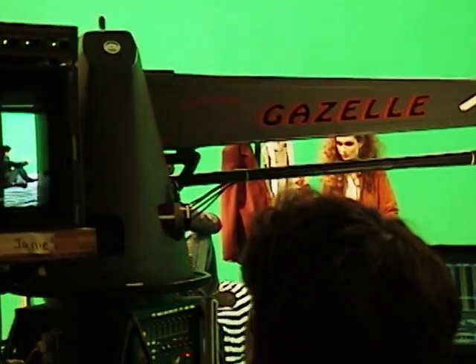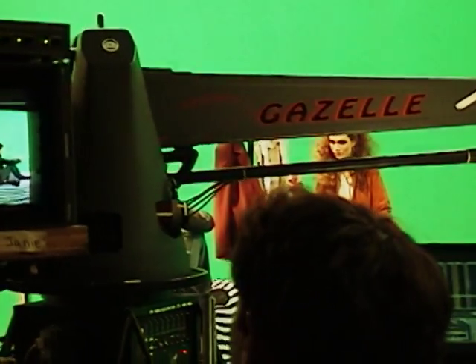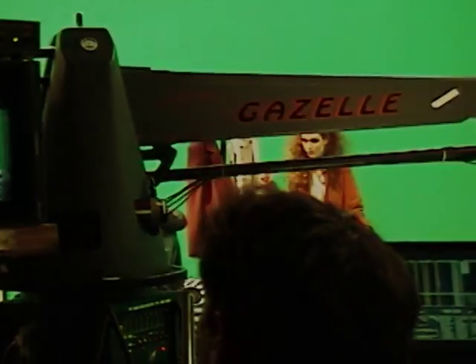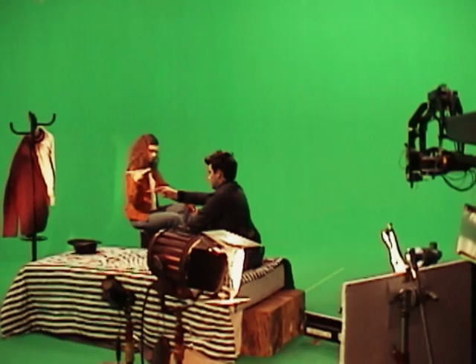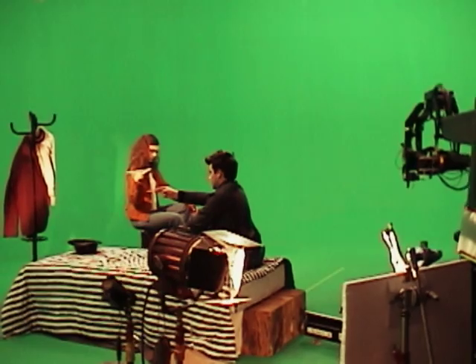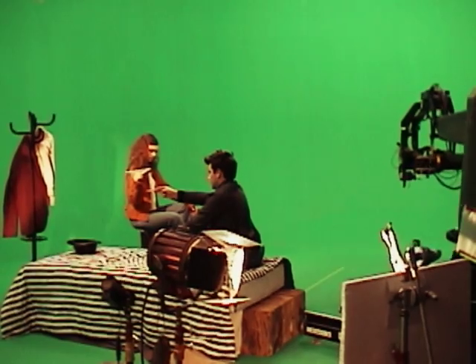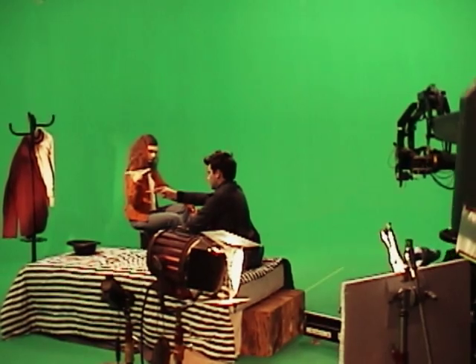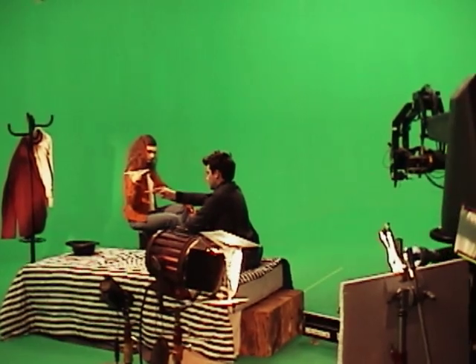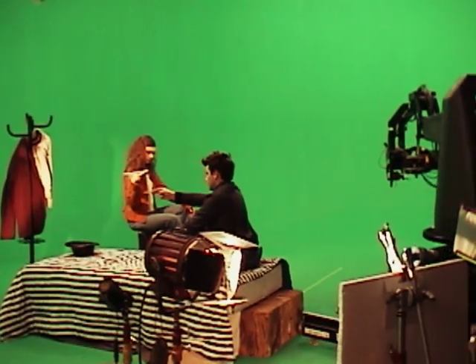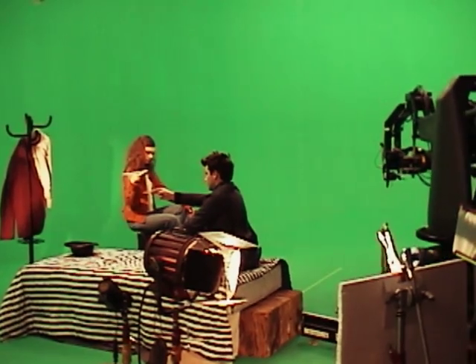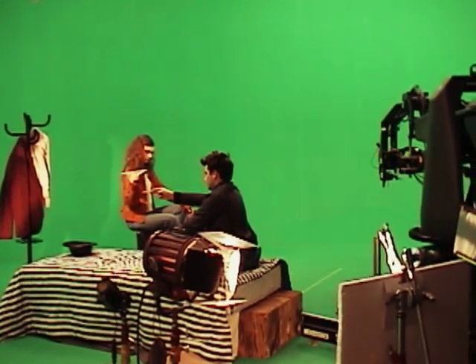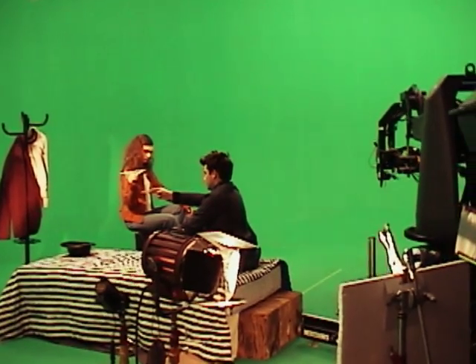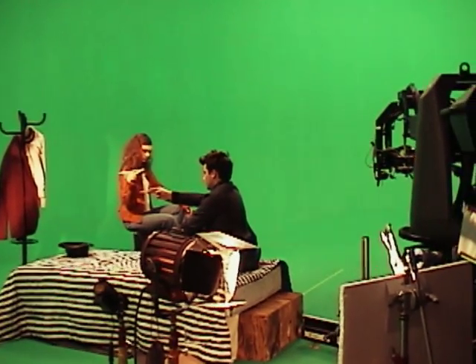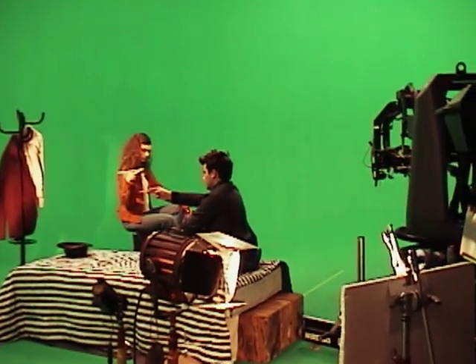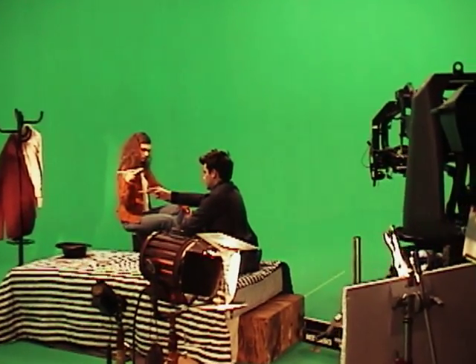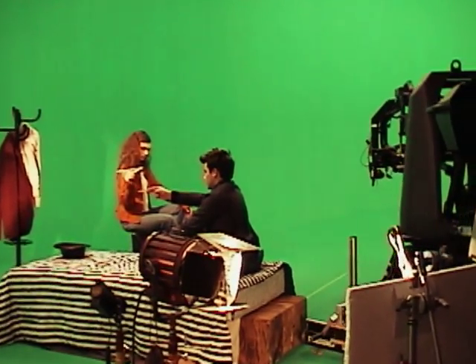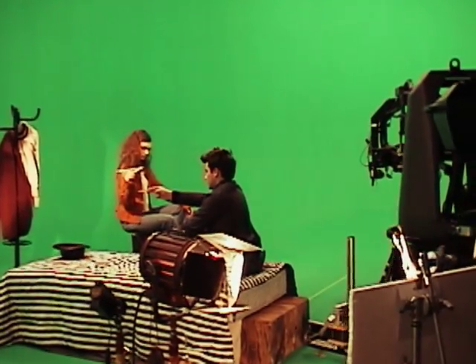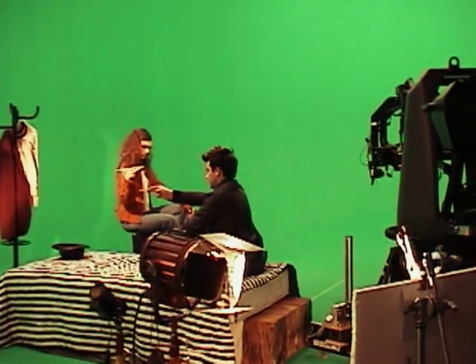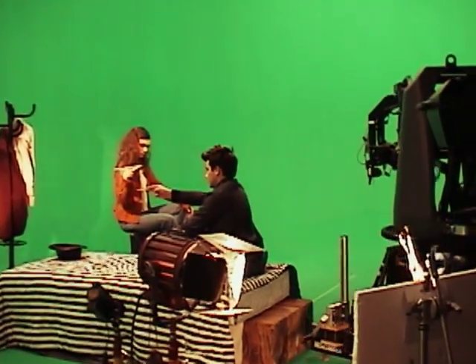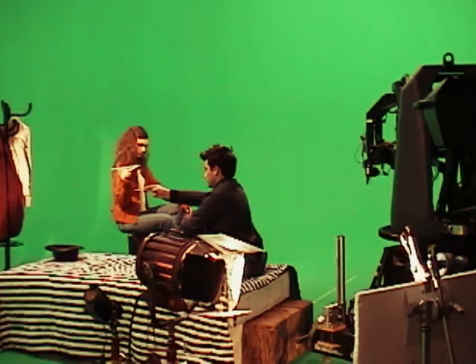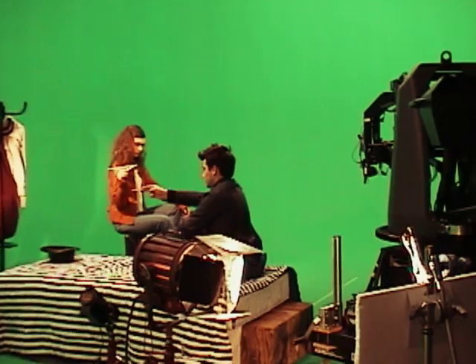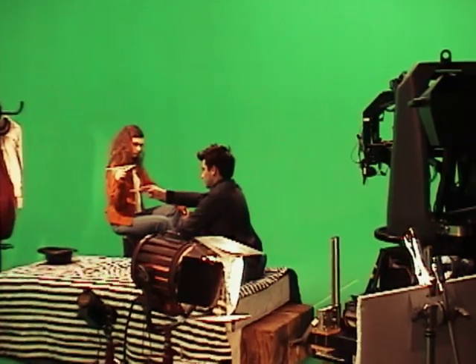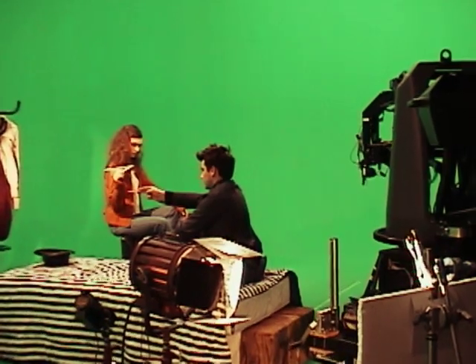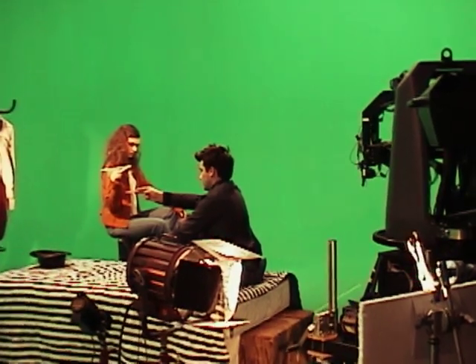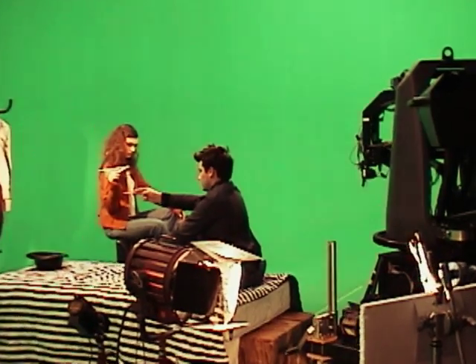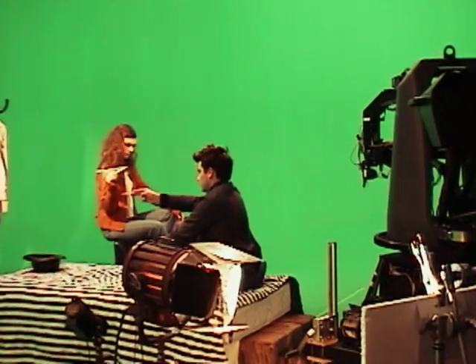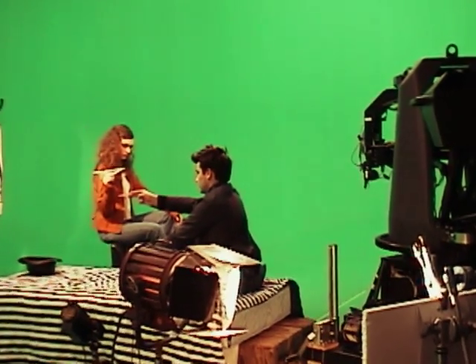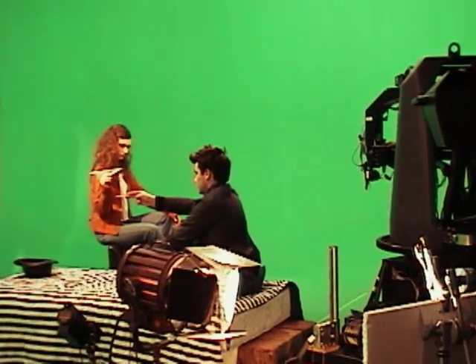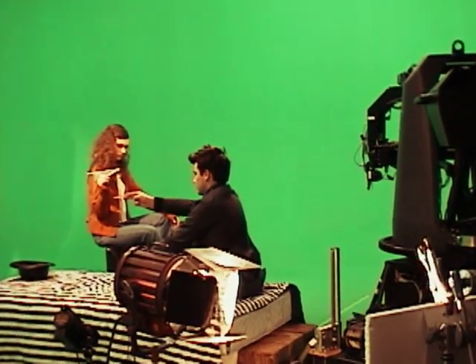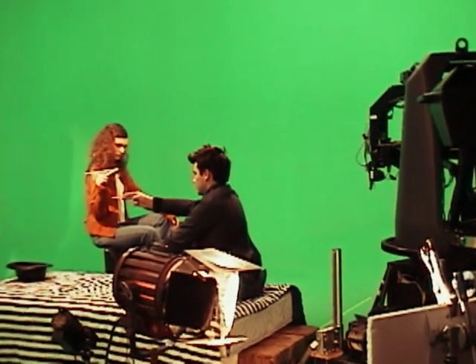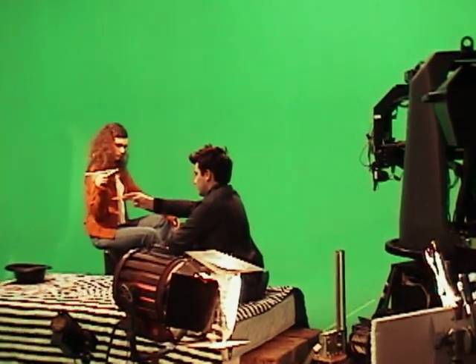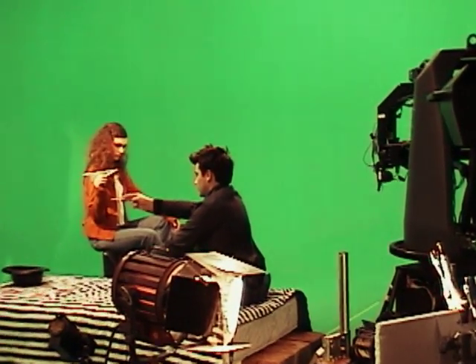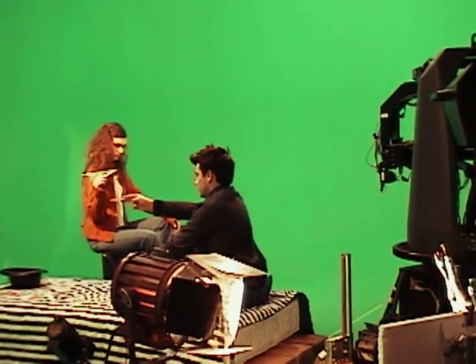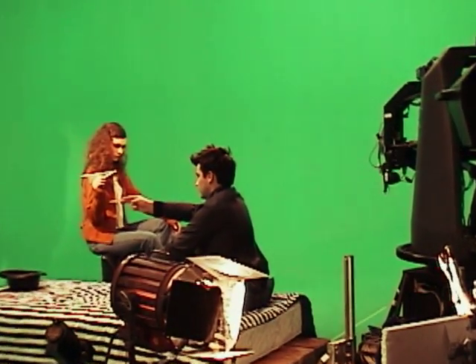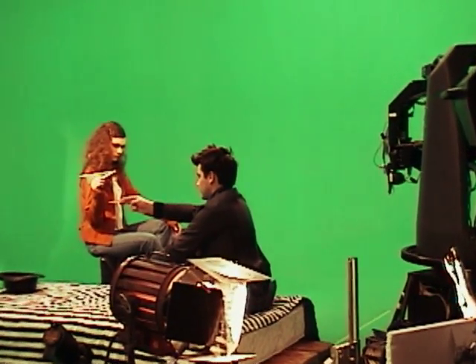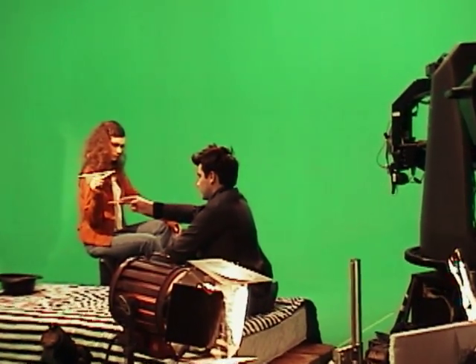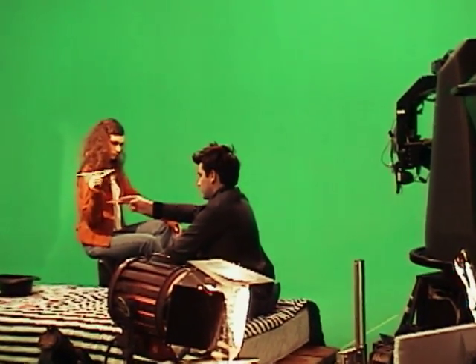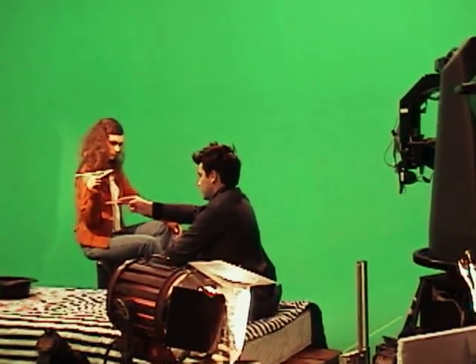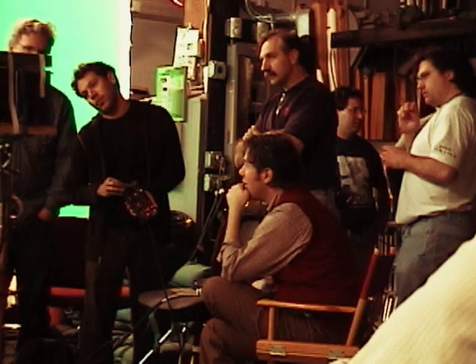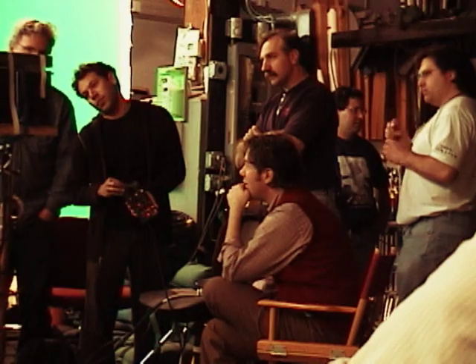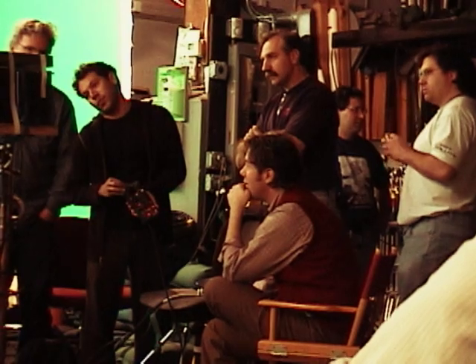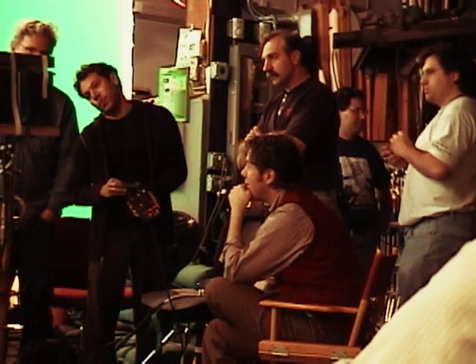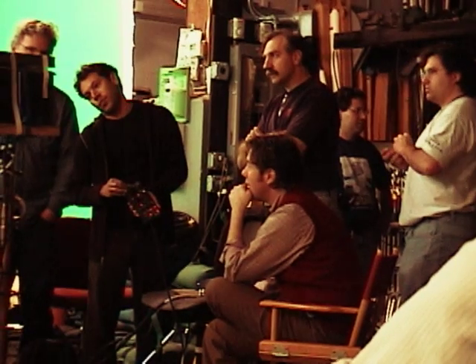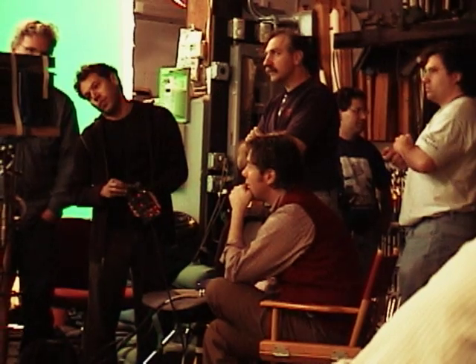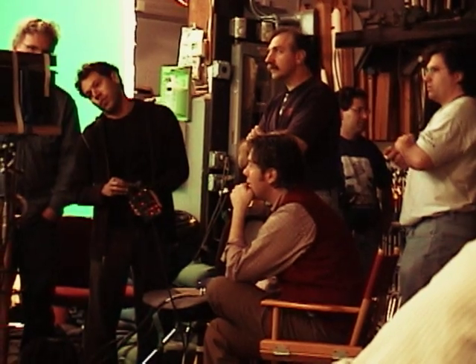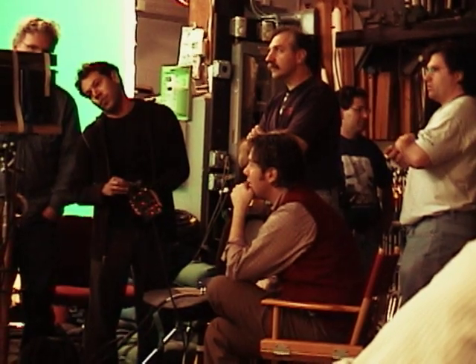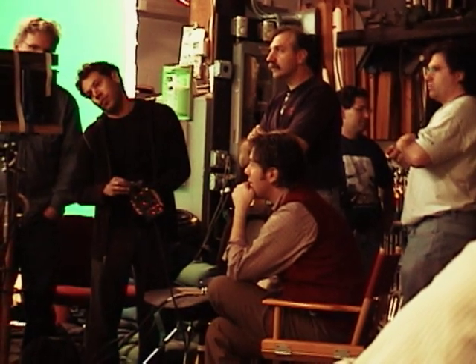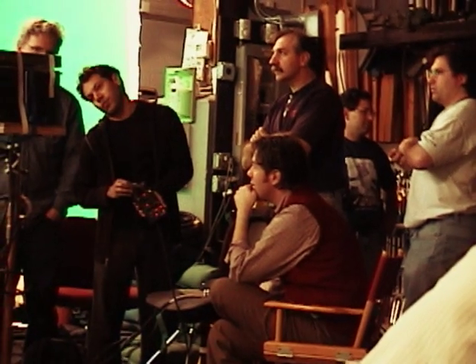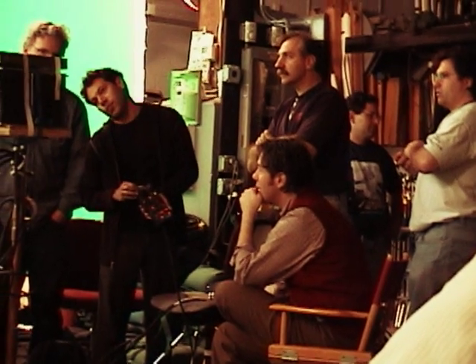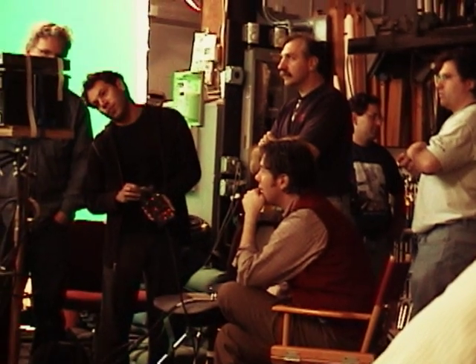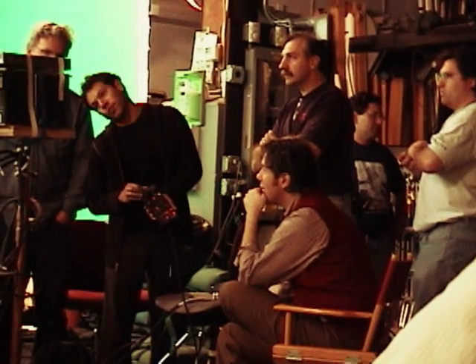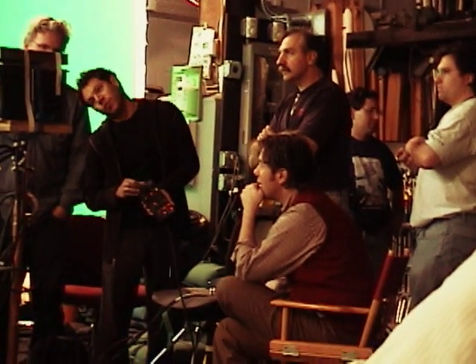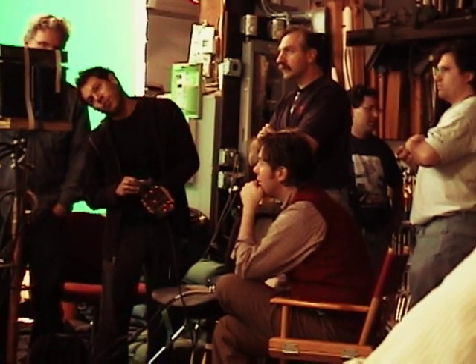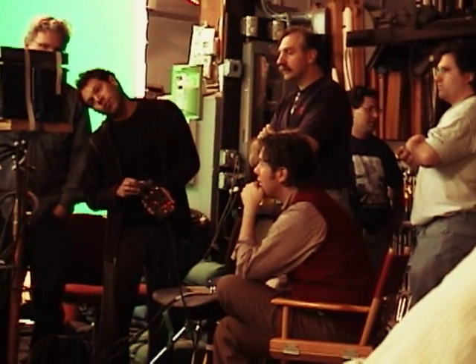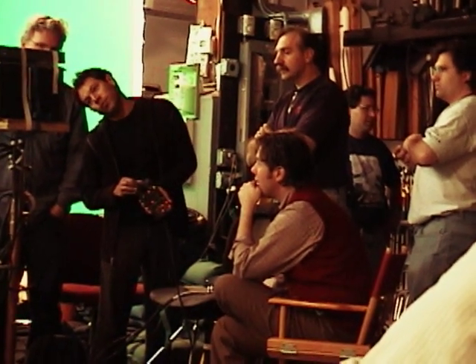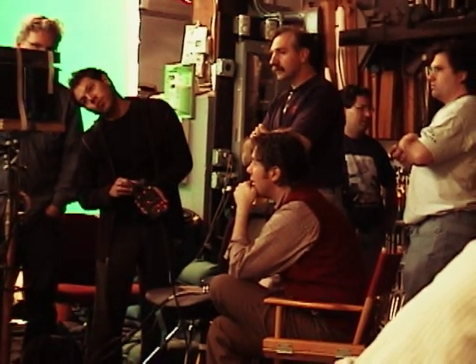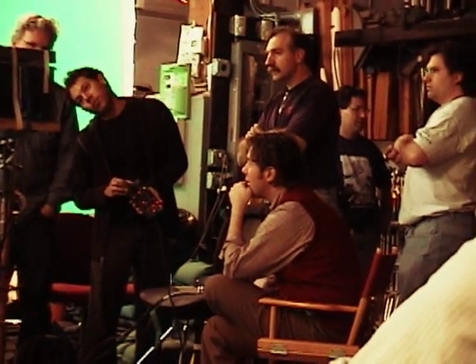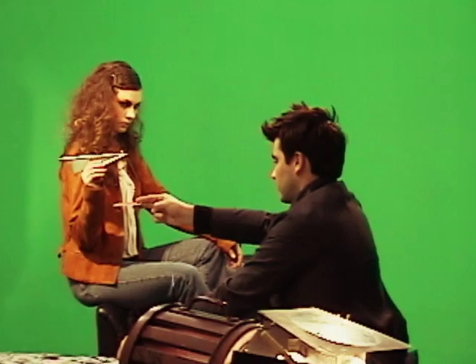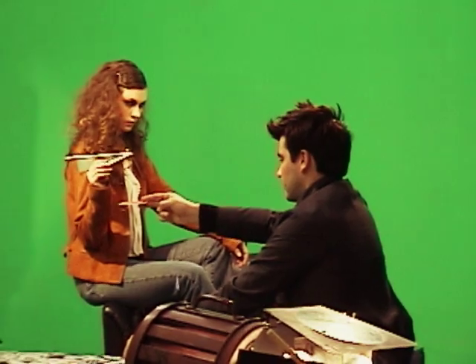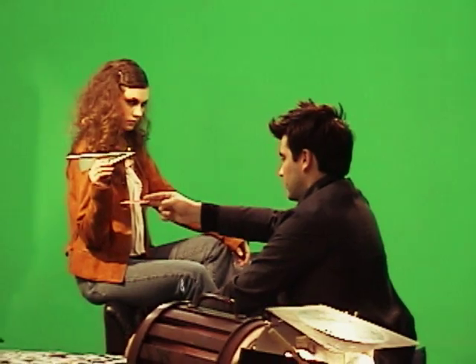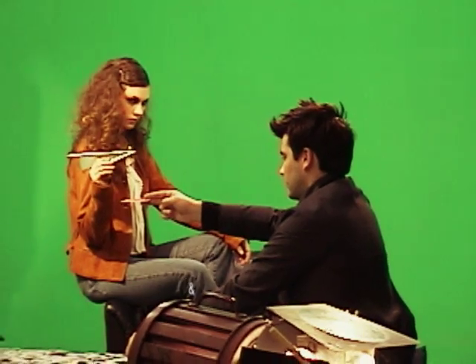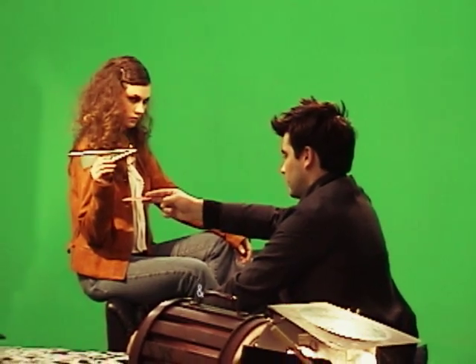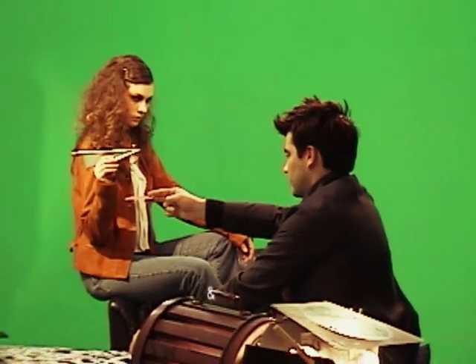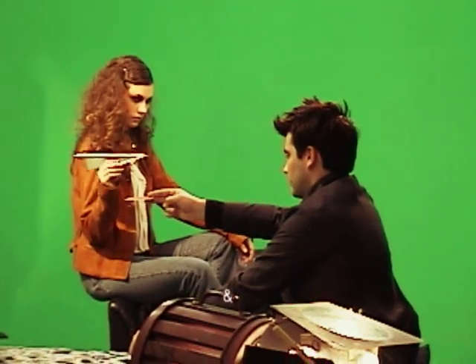To set the characters in the story apart from everyday society, each was dressed in unusual clothing supplied by Agnes B.